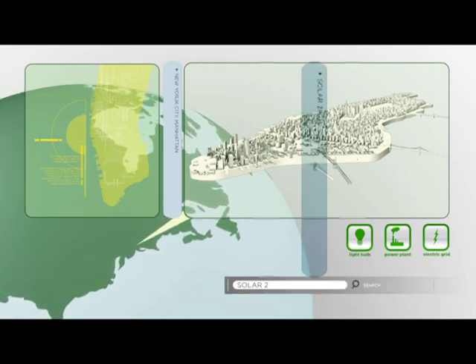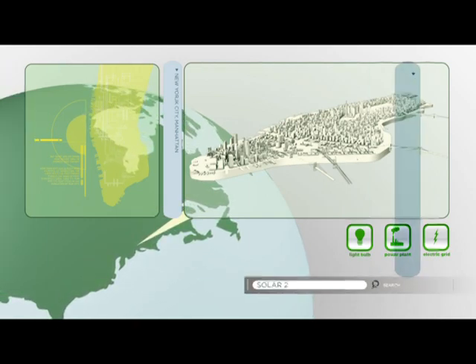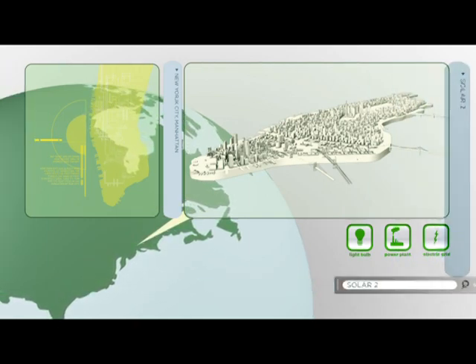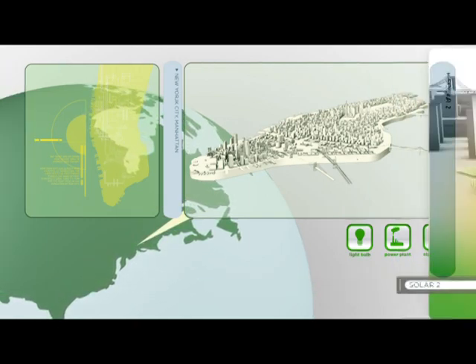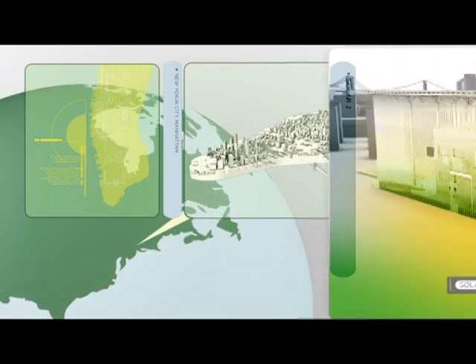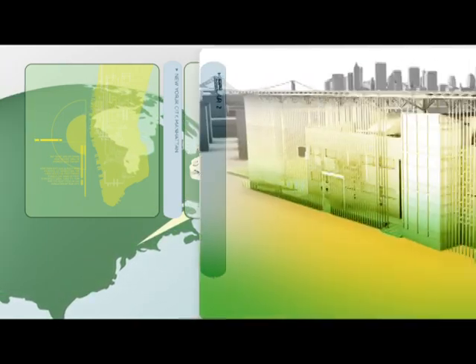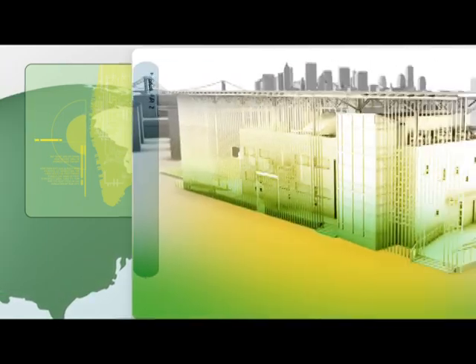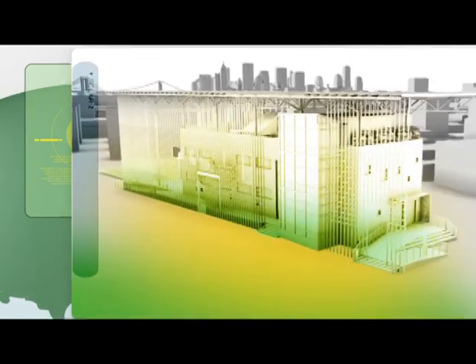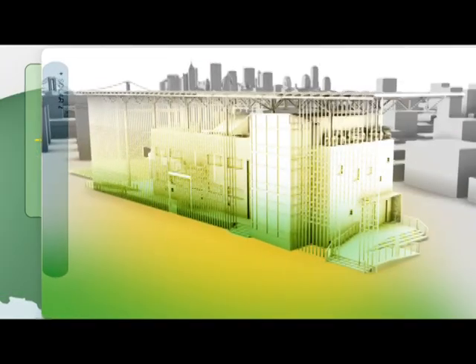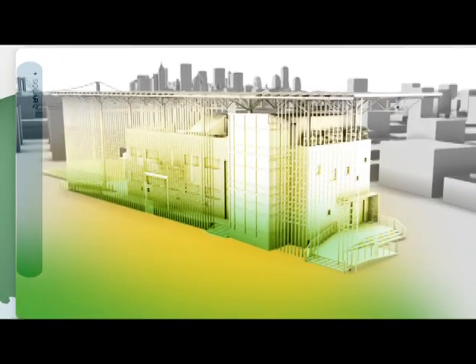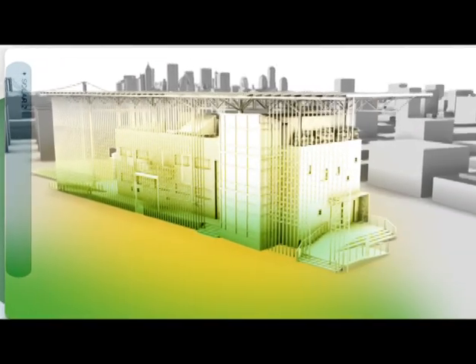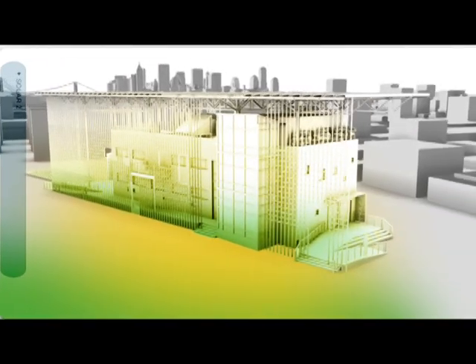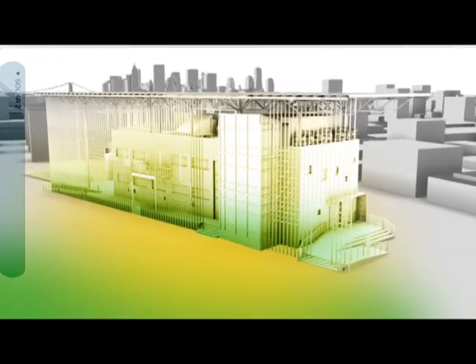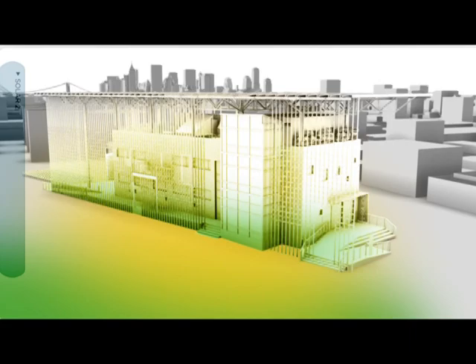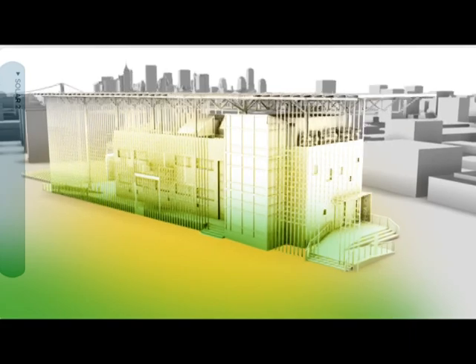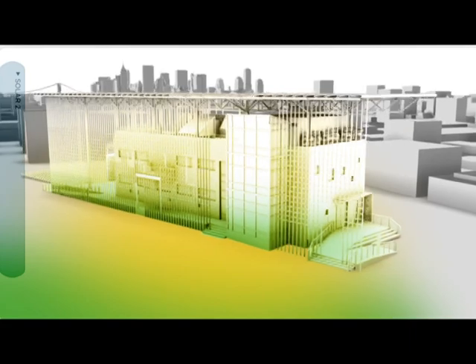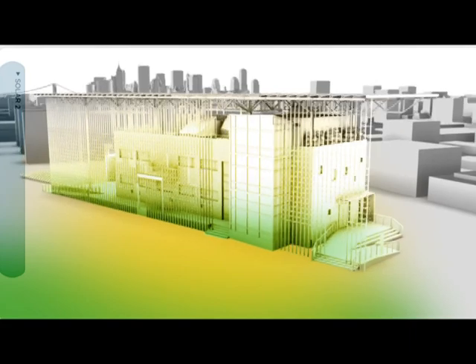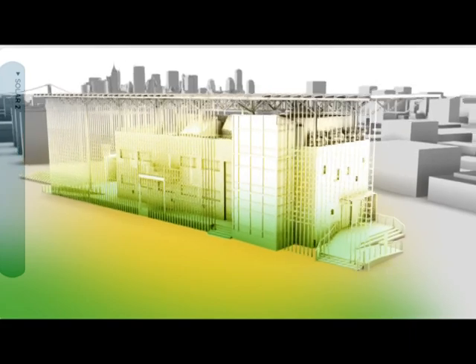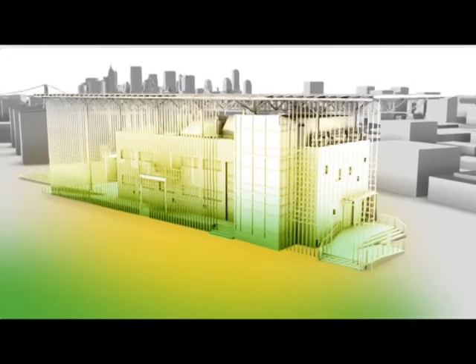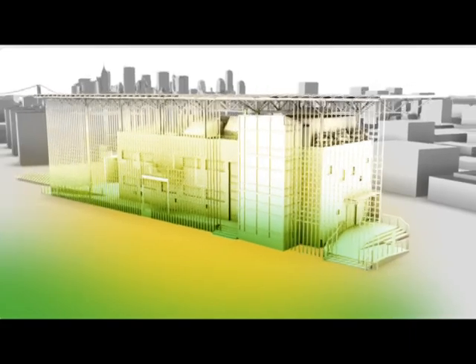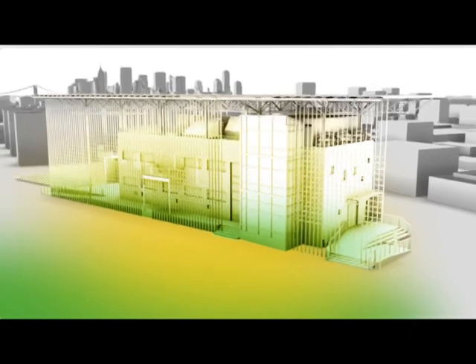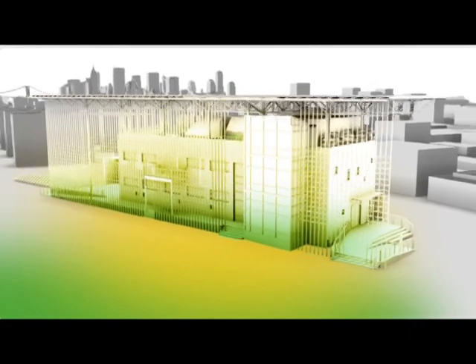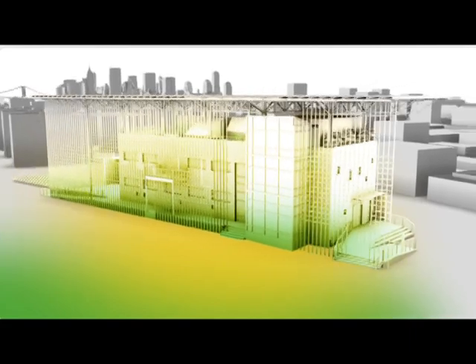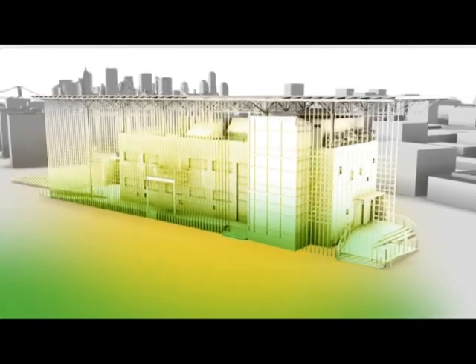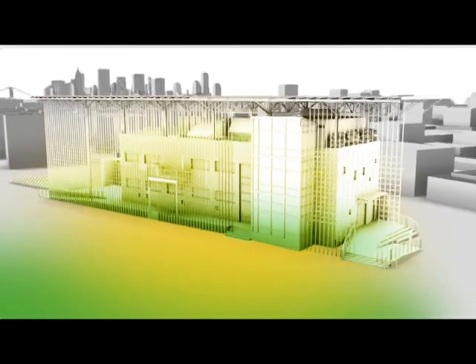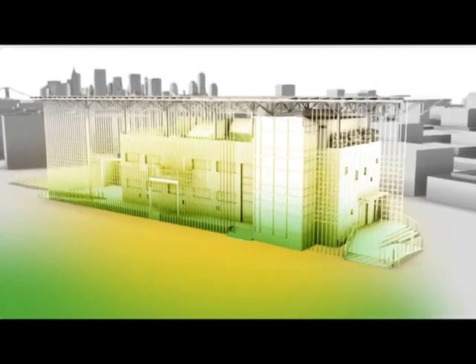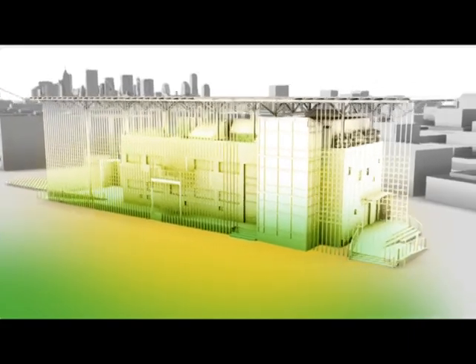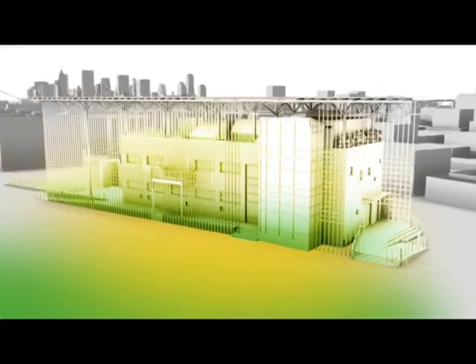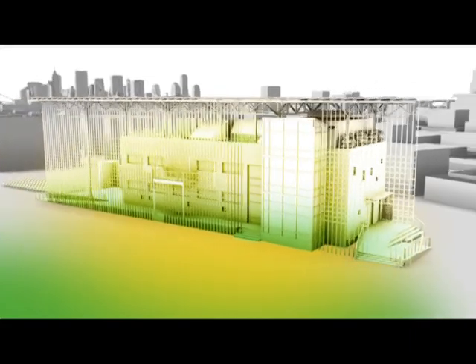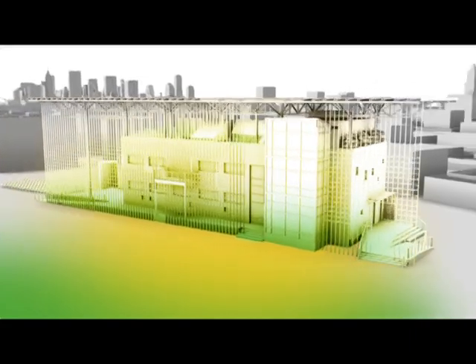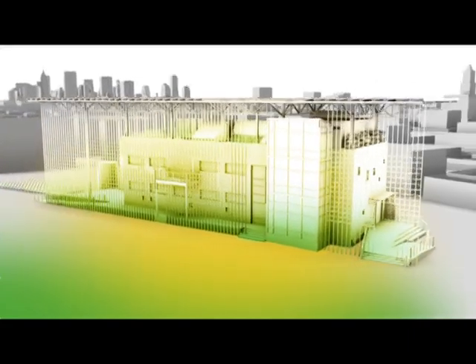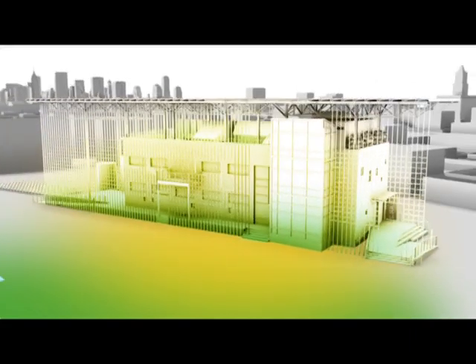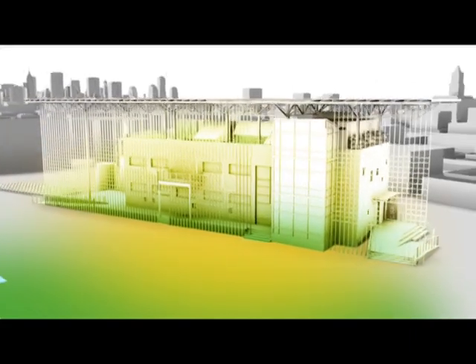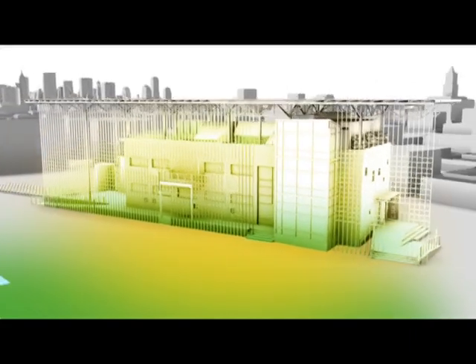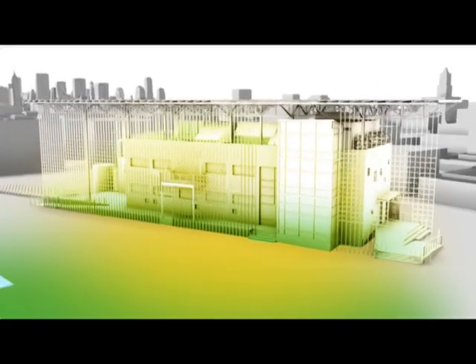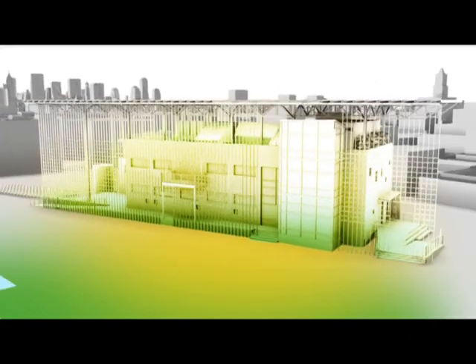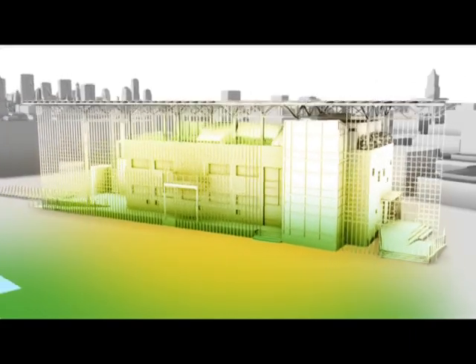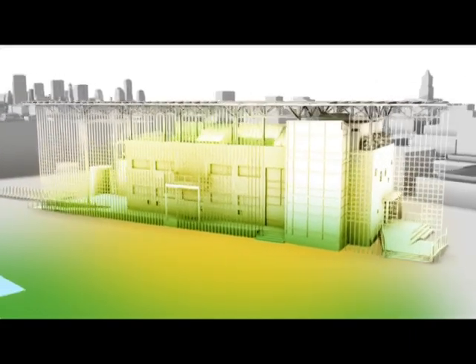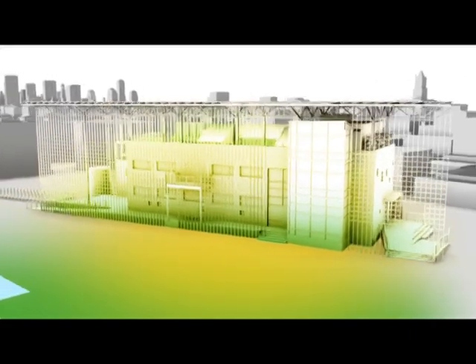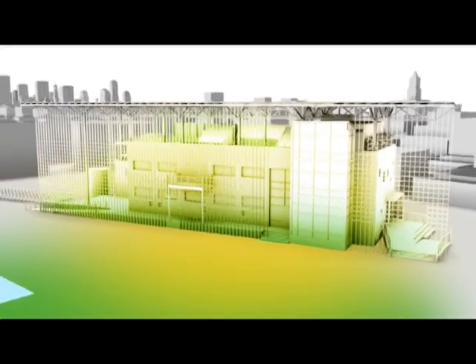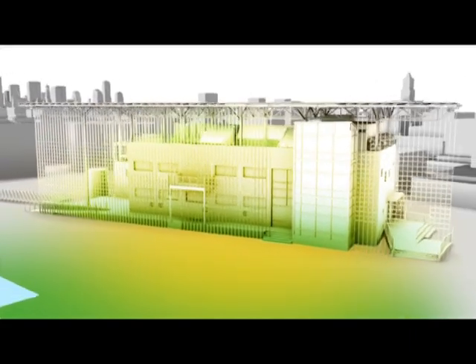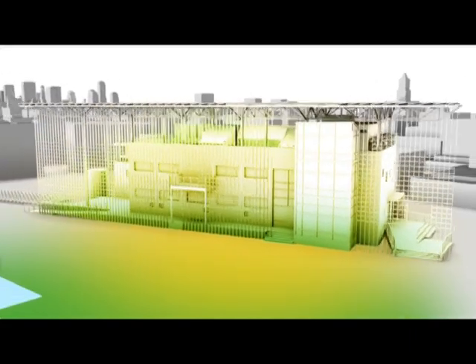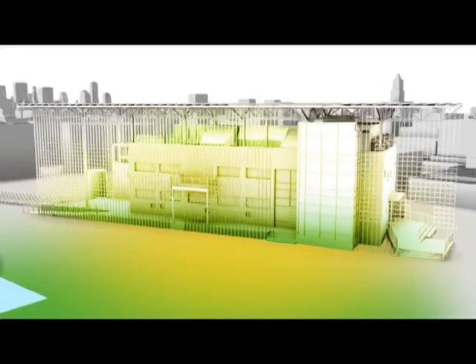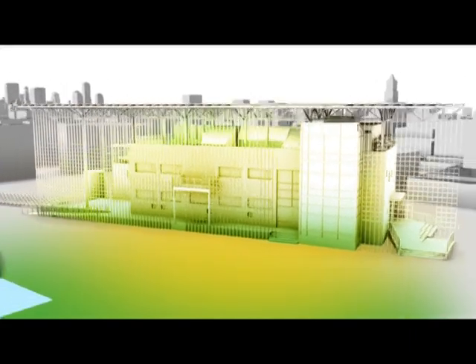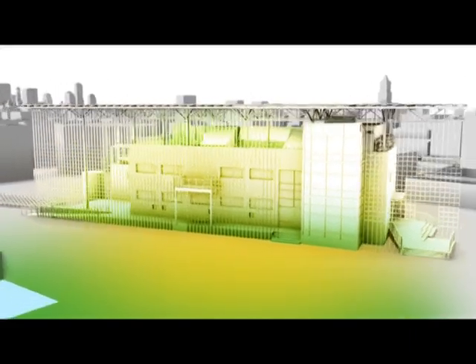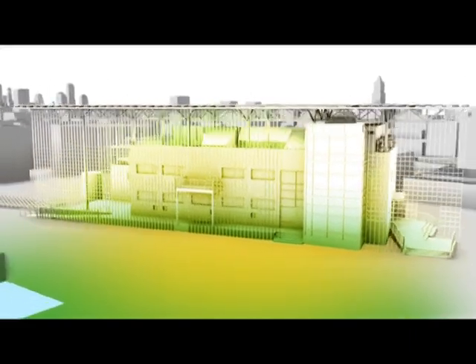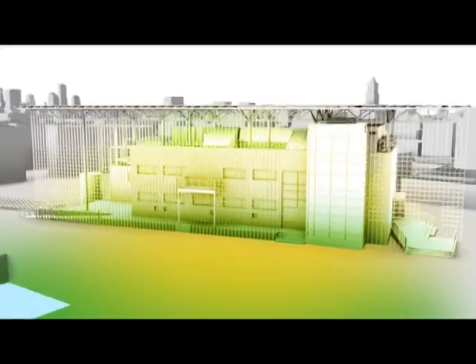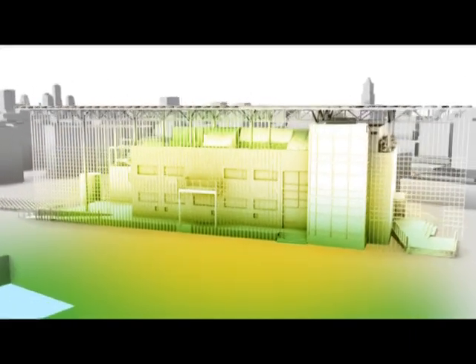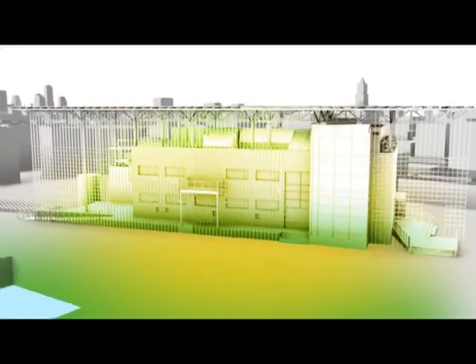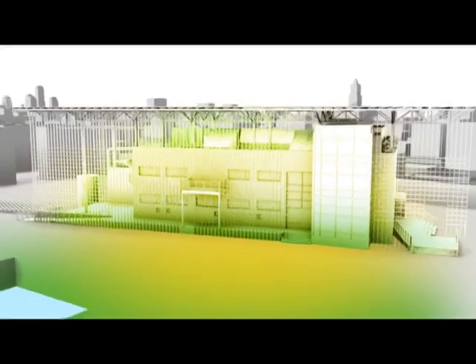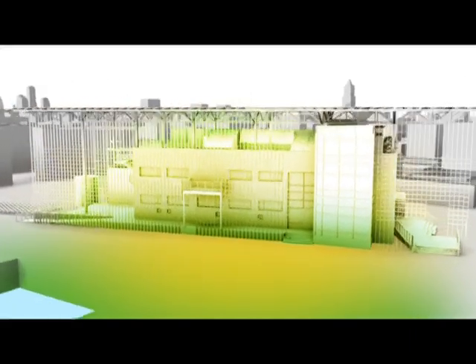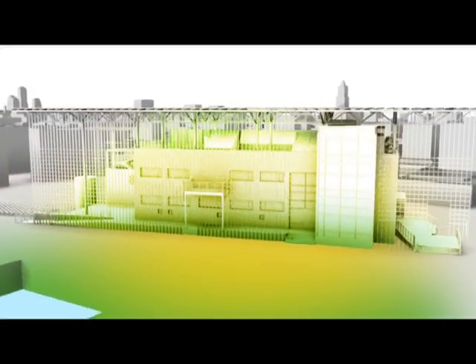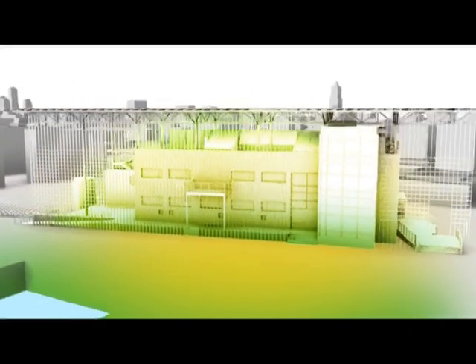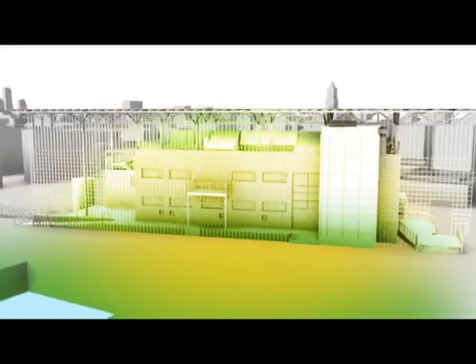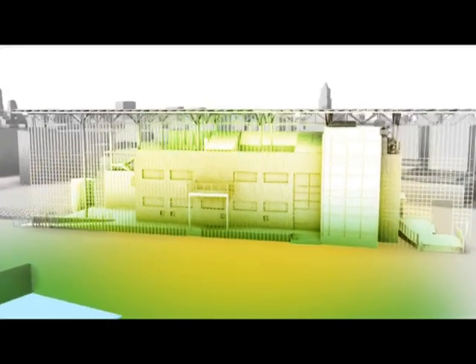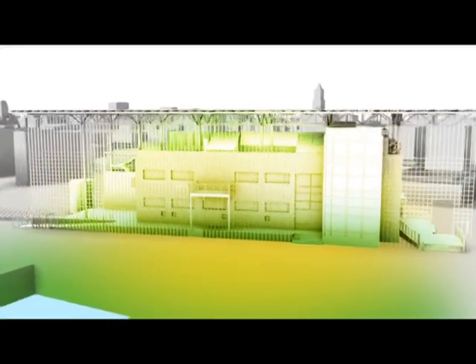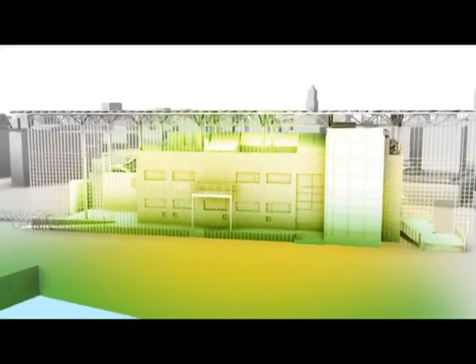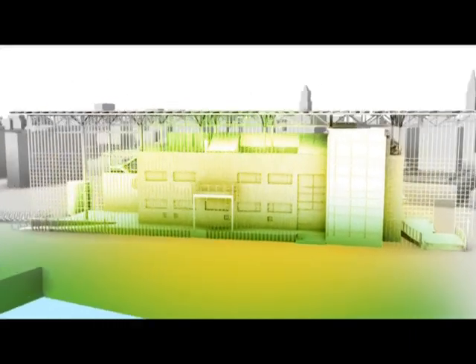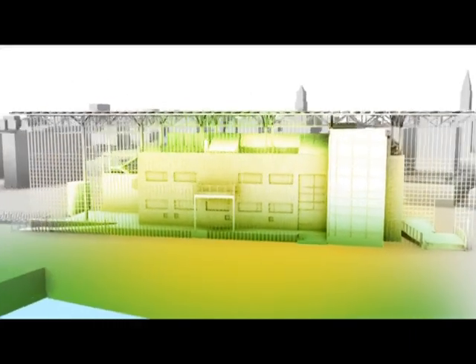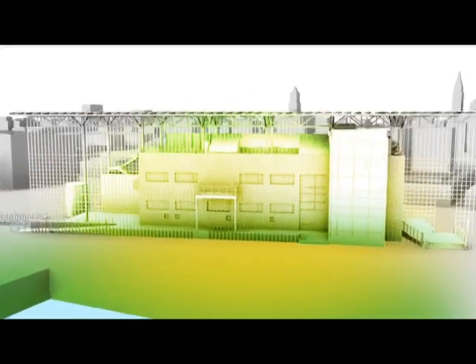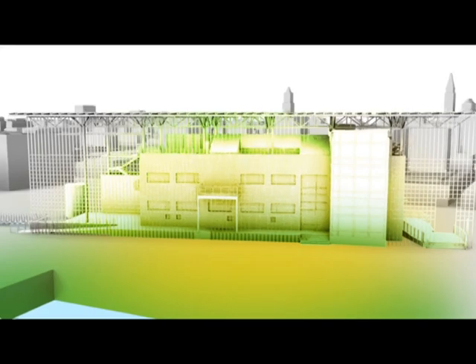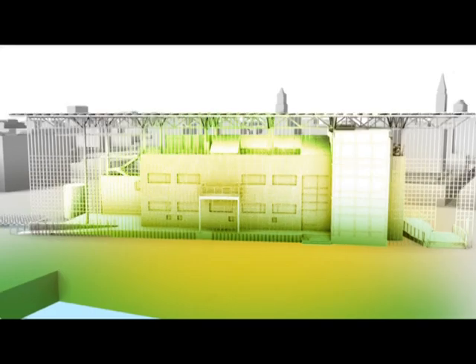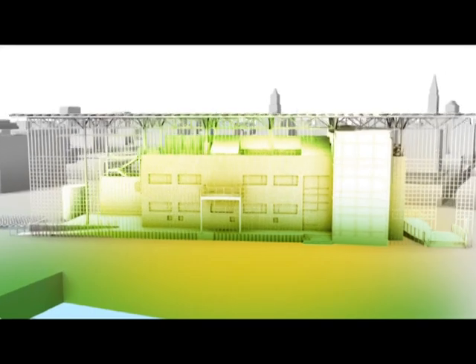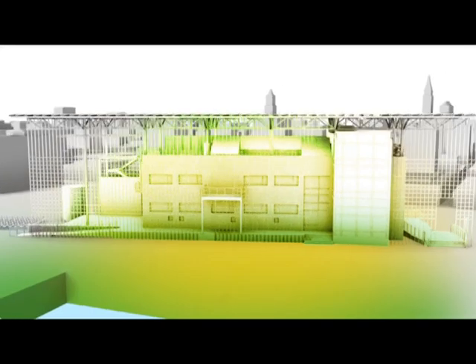Welcome to Solar 2, a model for green building design and the first carbon neutral, net zero energy use building in New York.